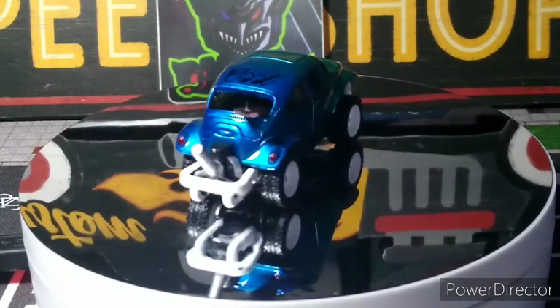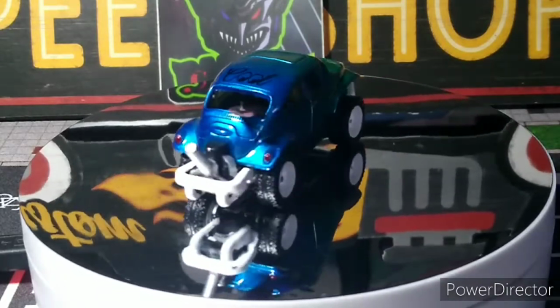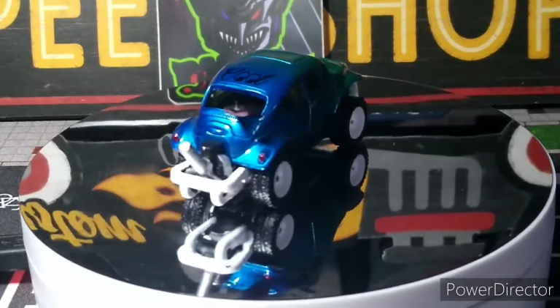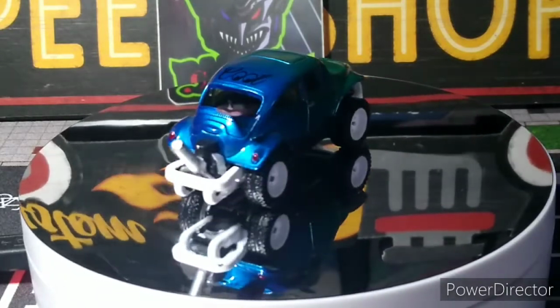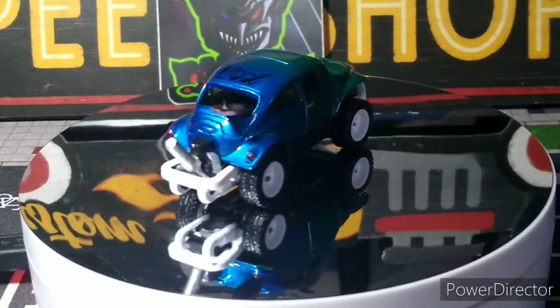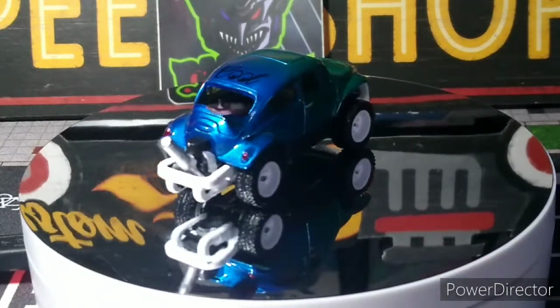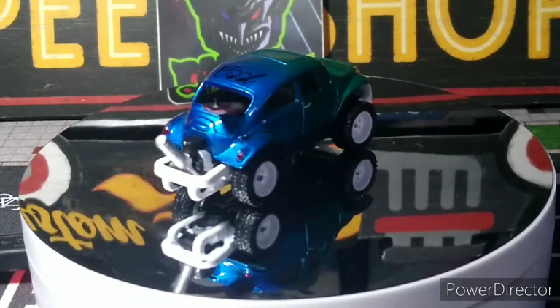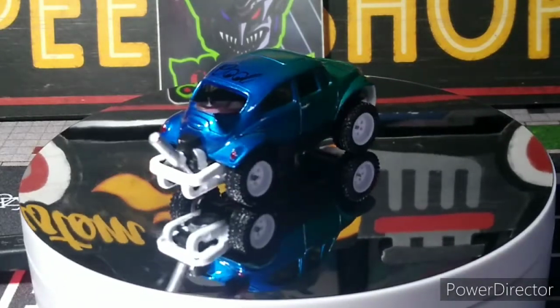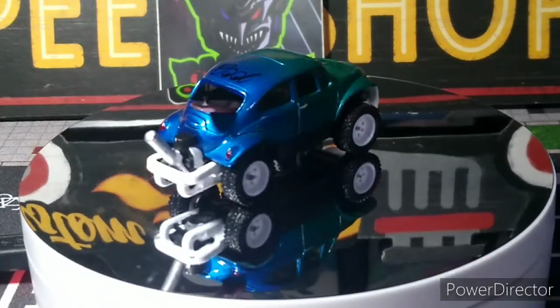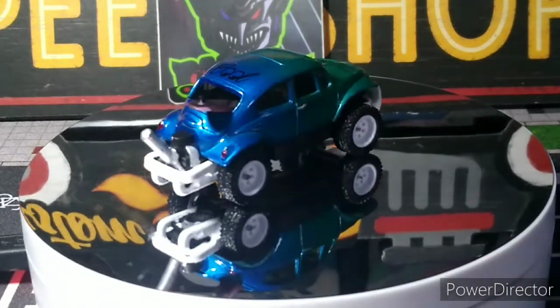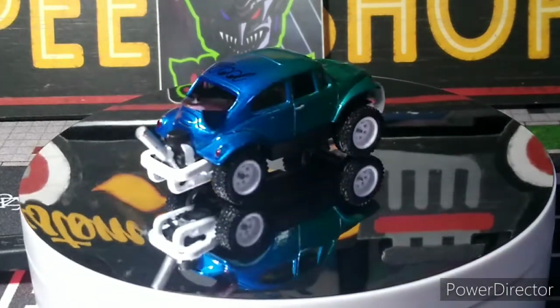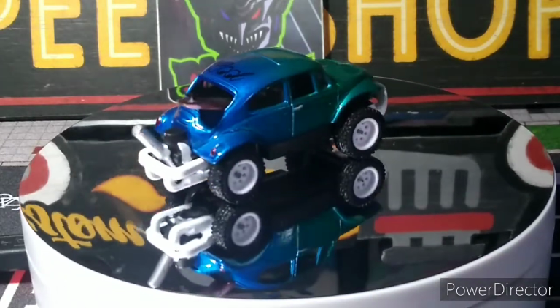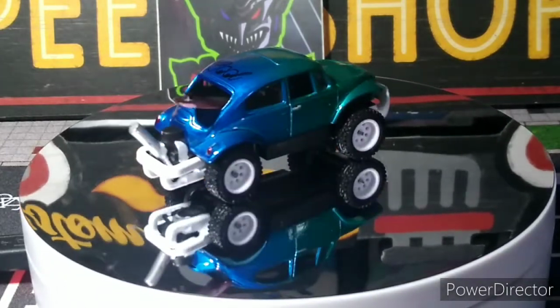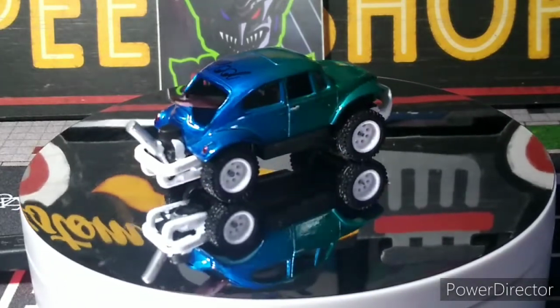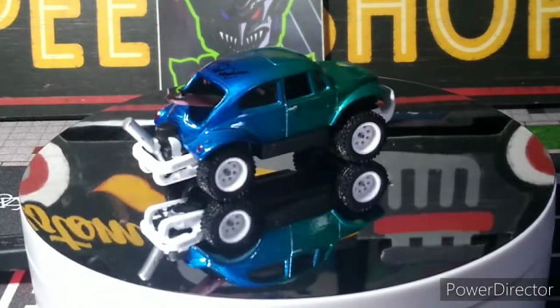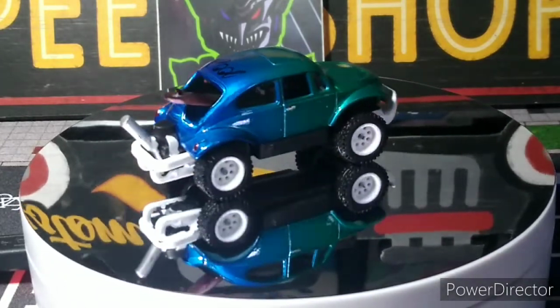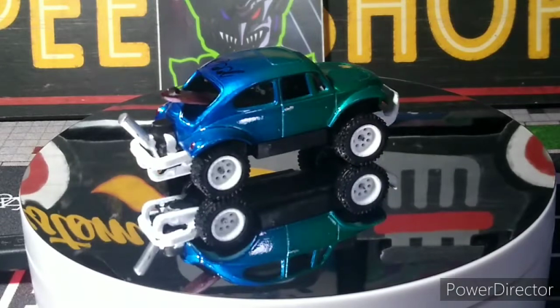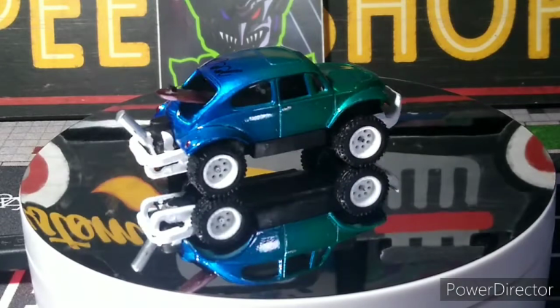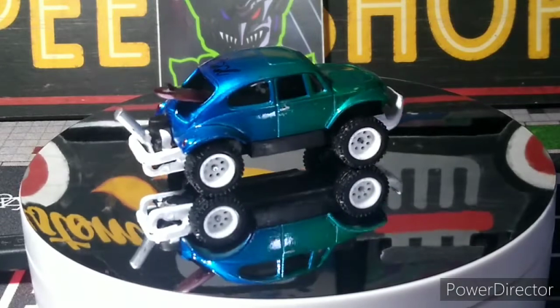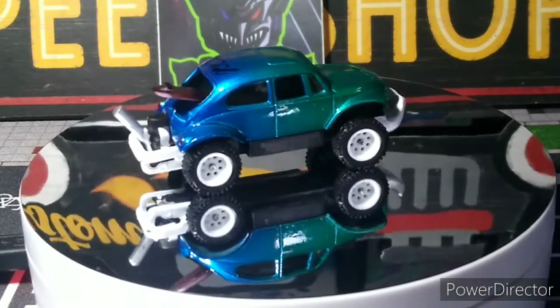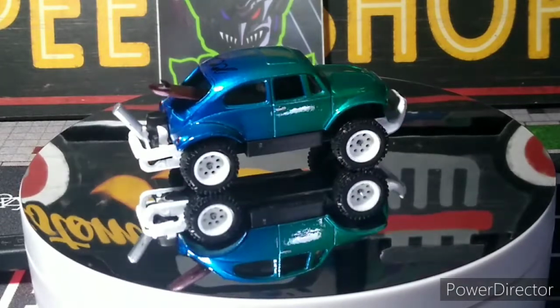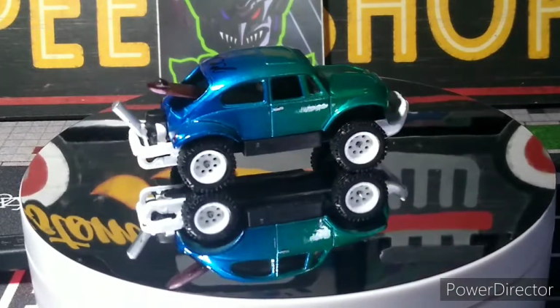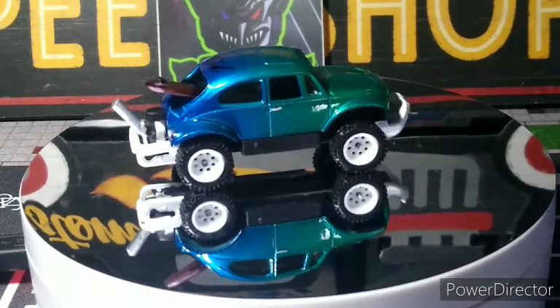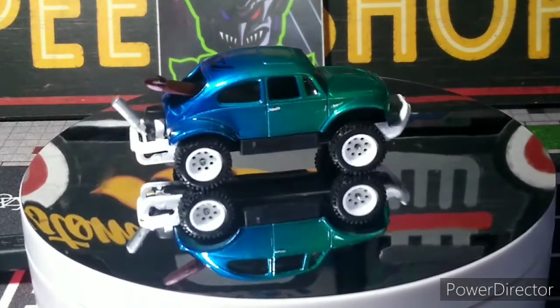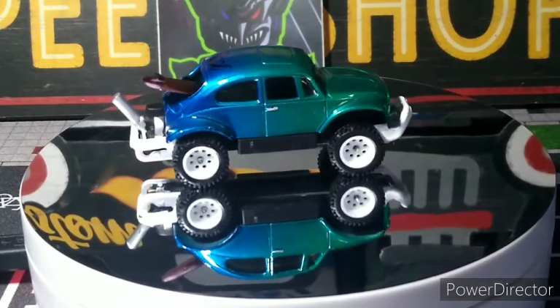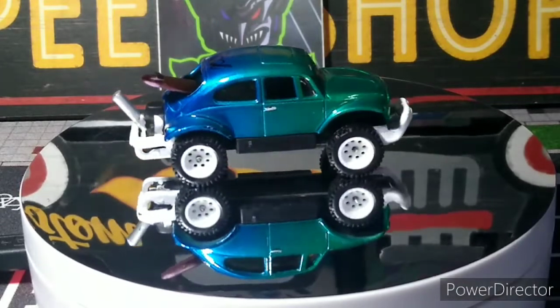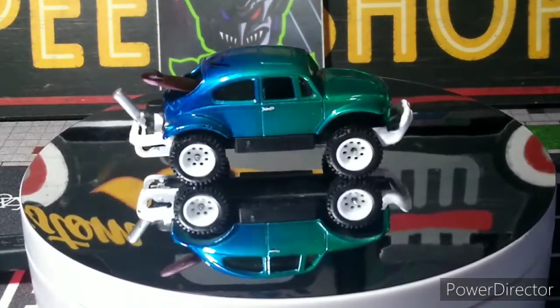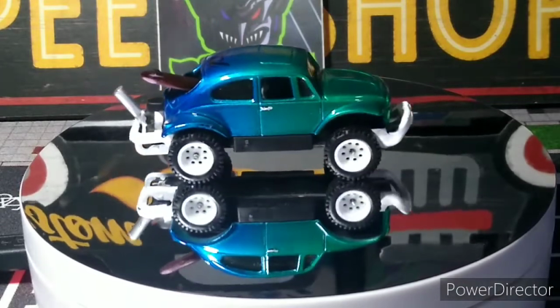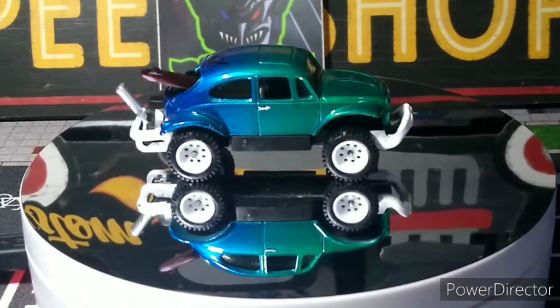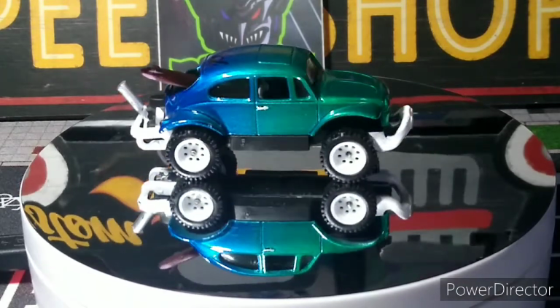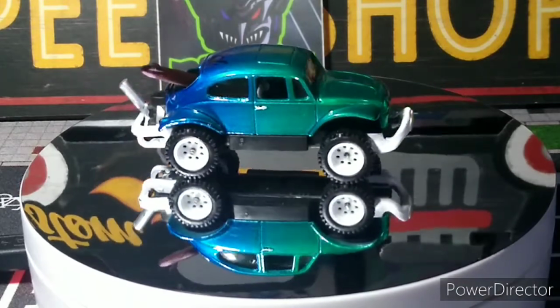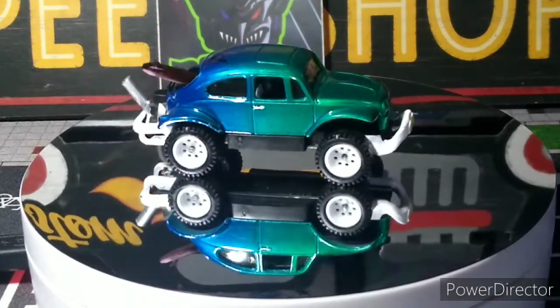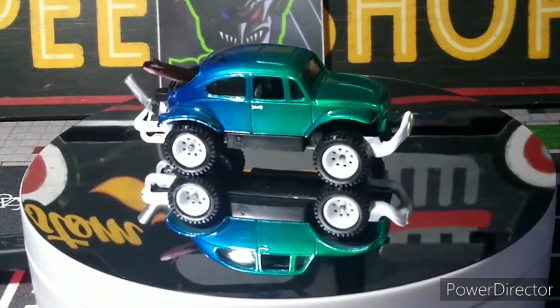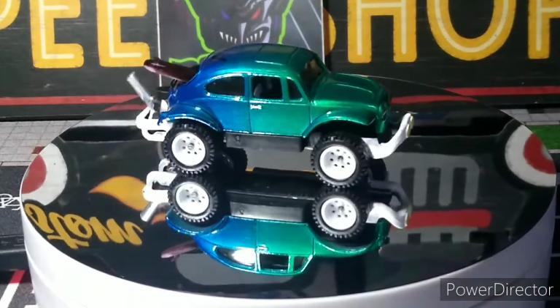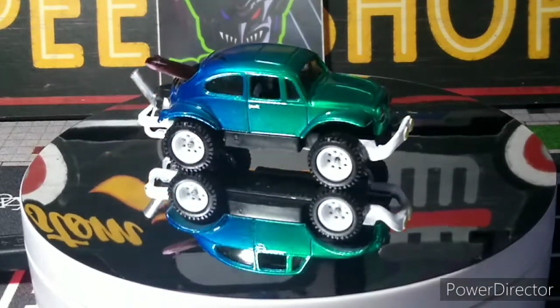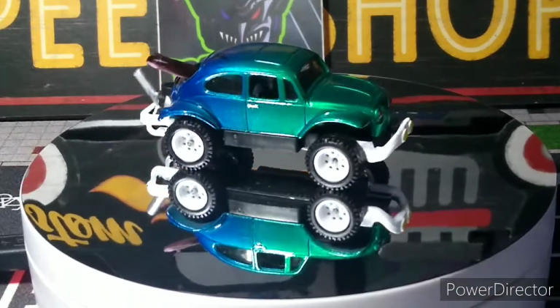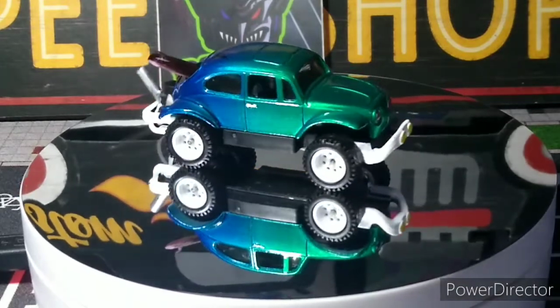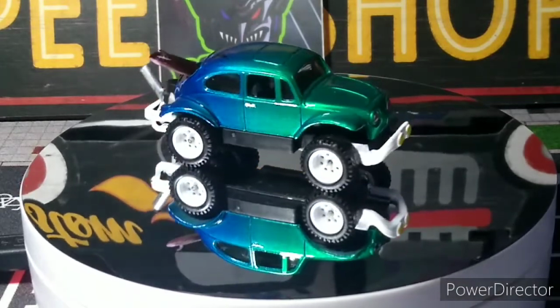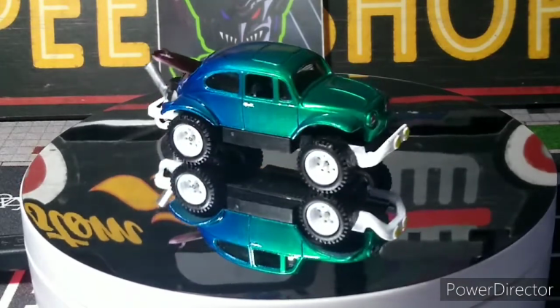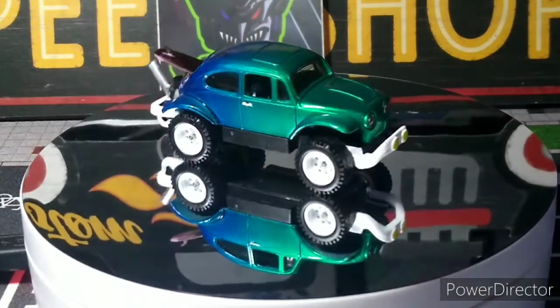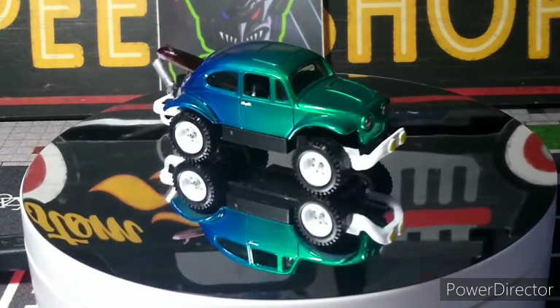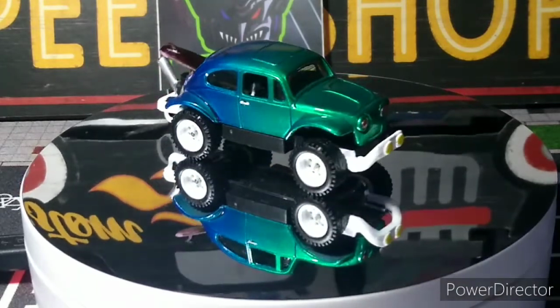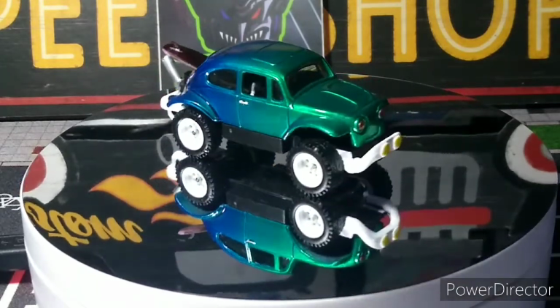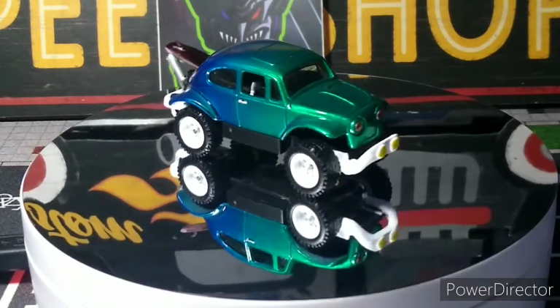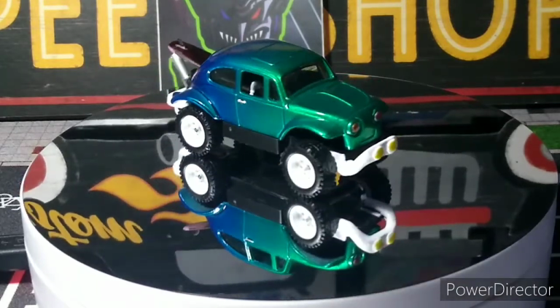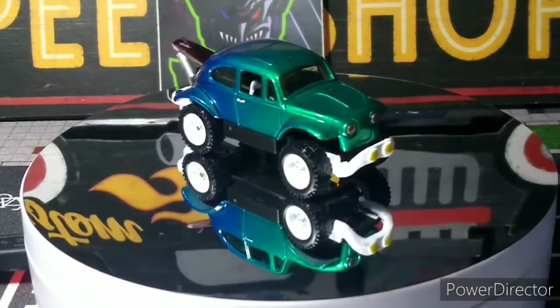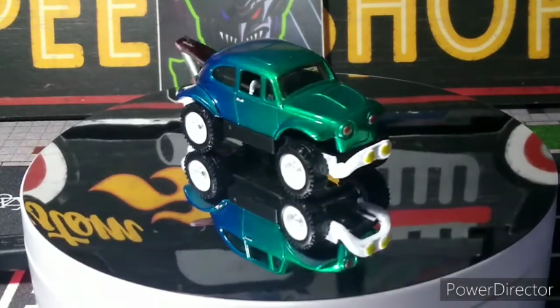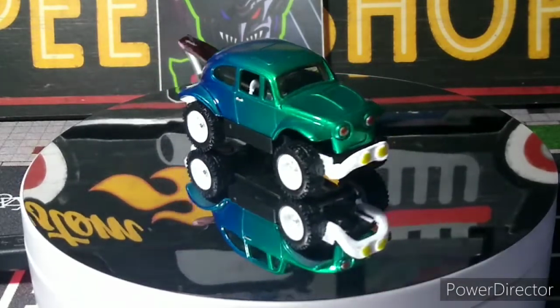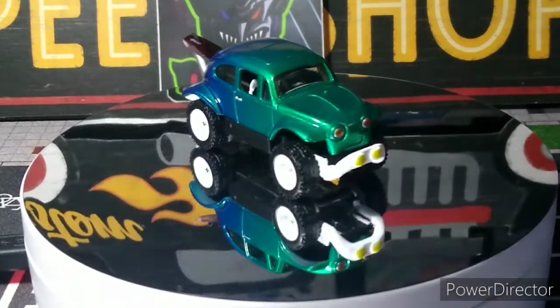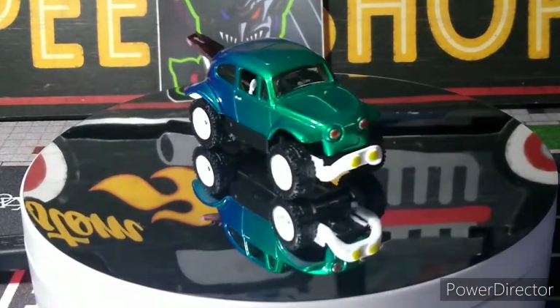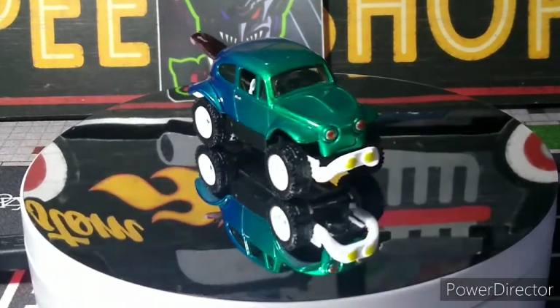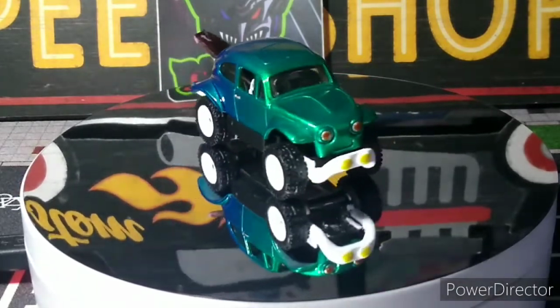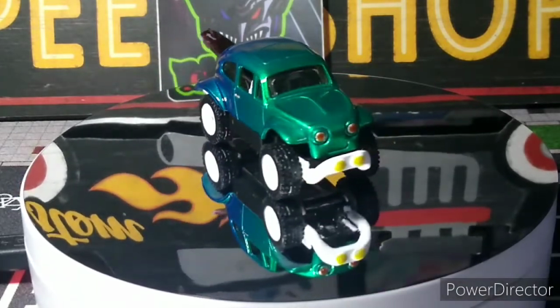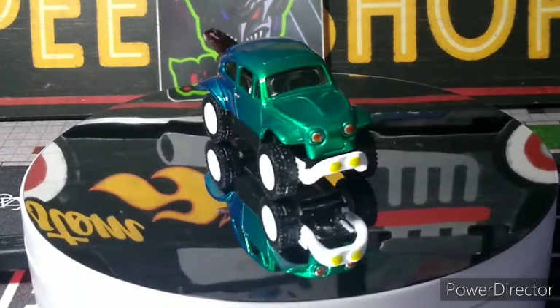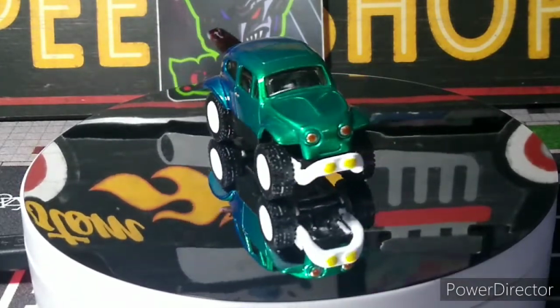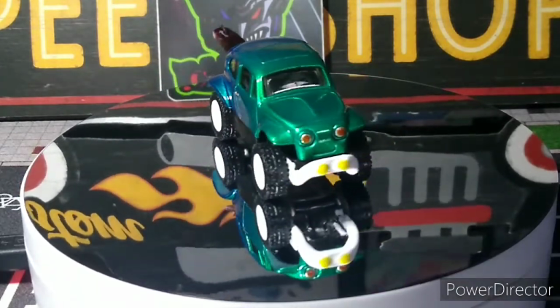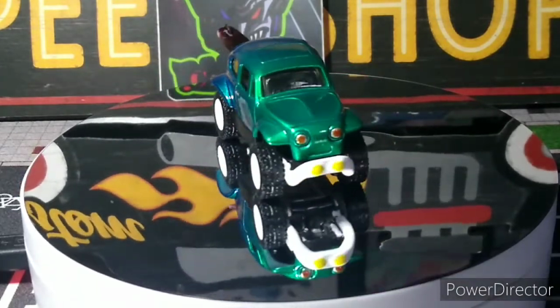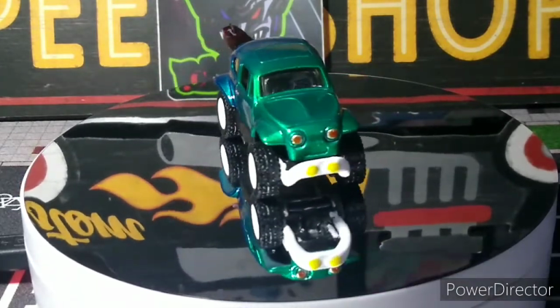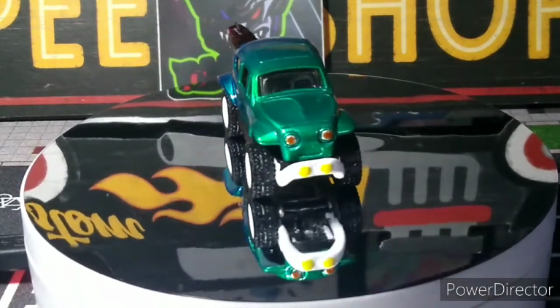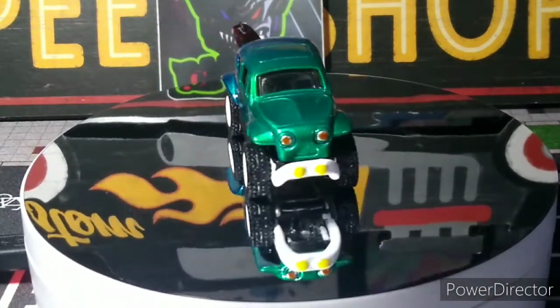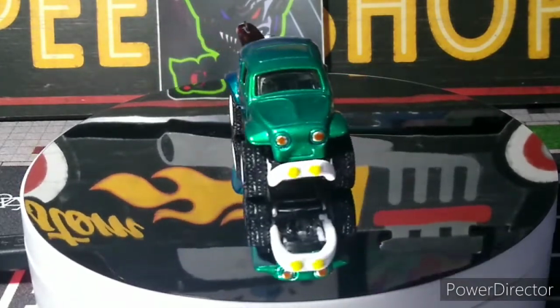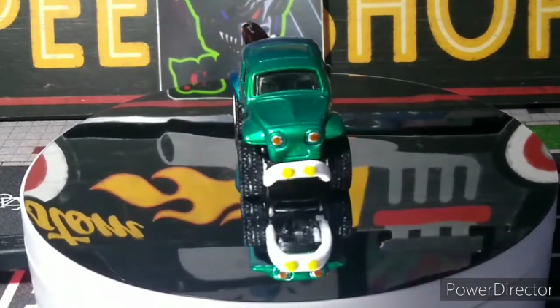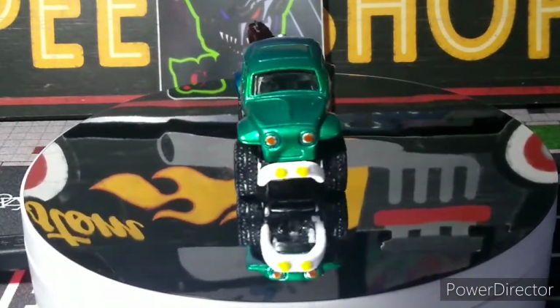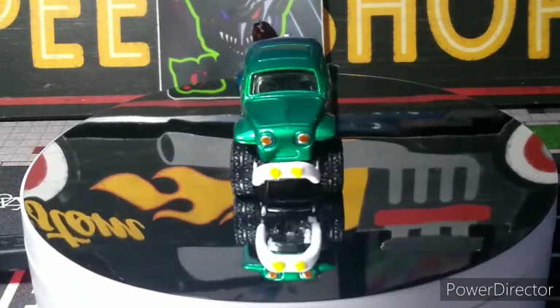And just your normal headlights, taillights, did the fog lights, the door handles. There's nothing to really do underneath at all.